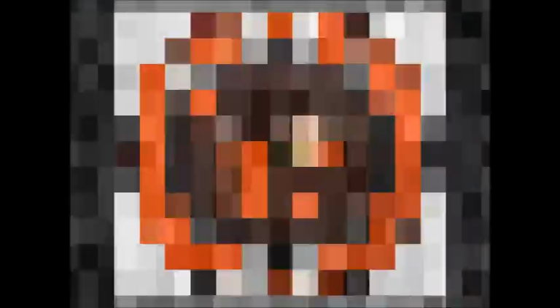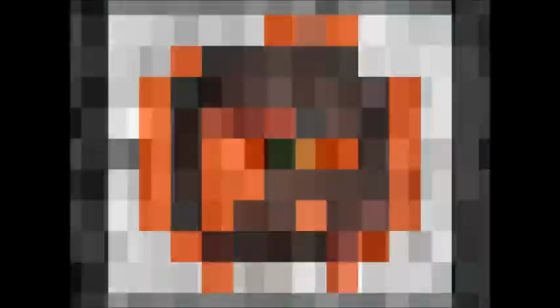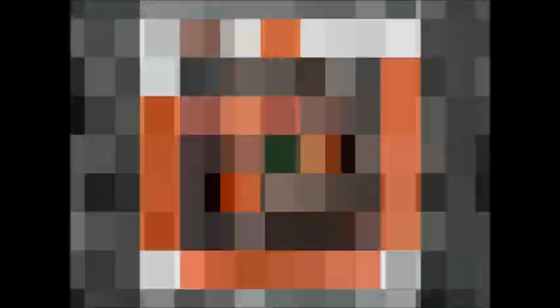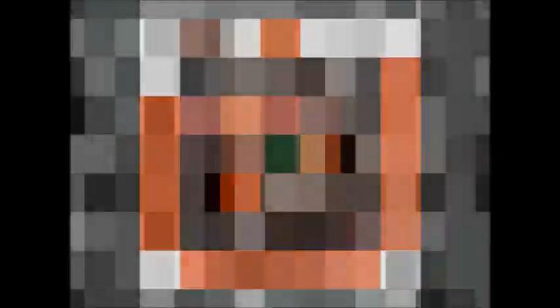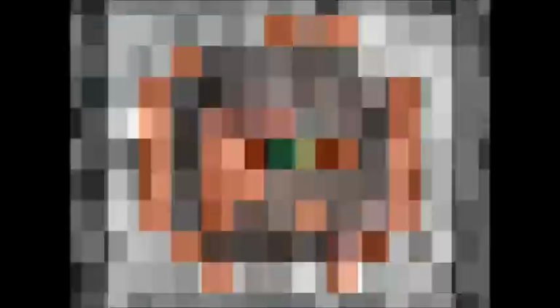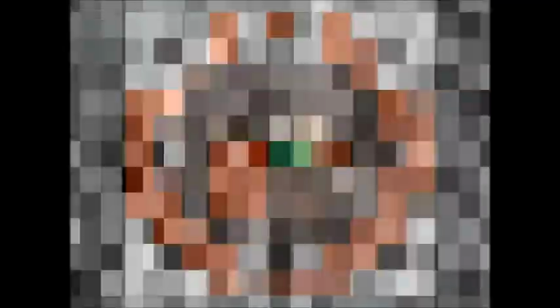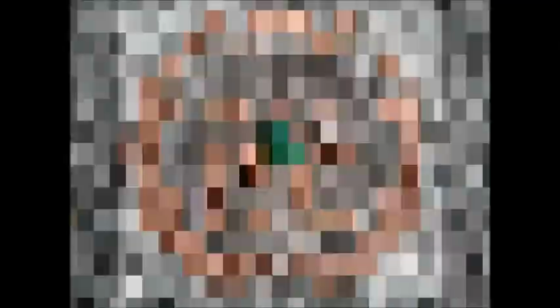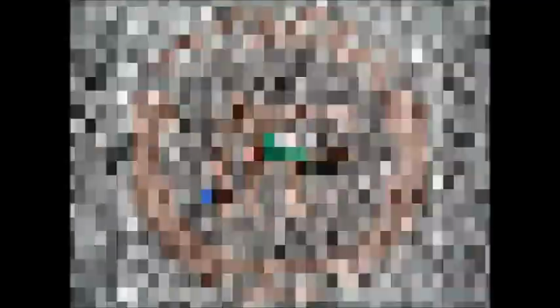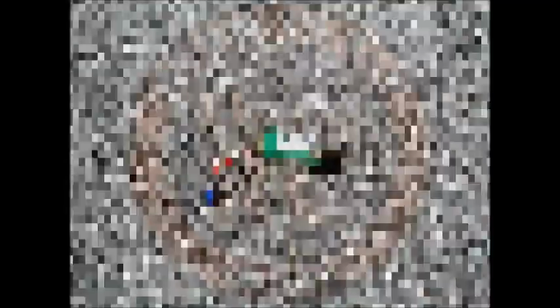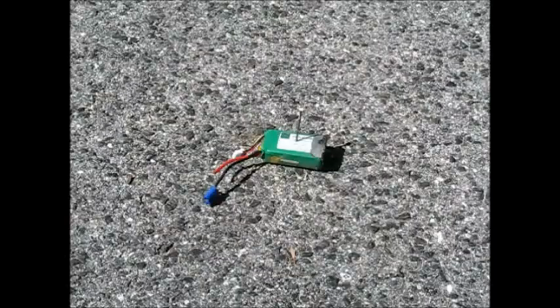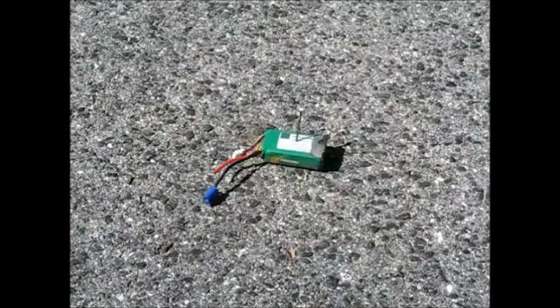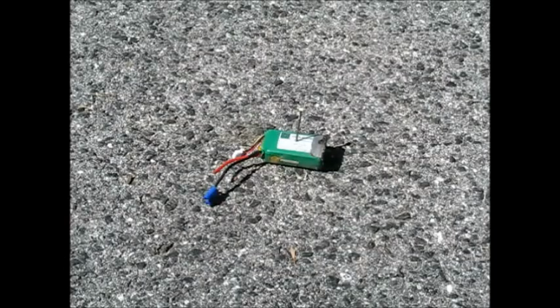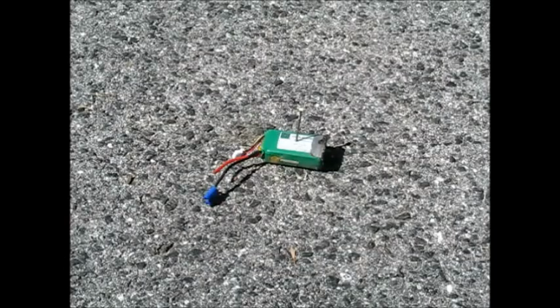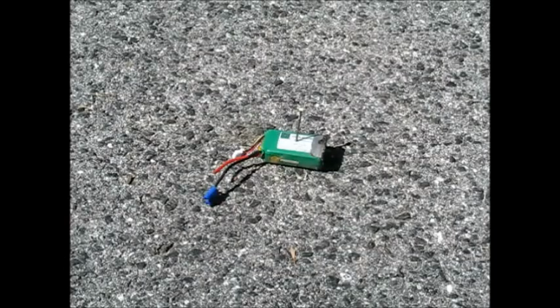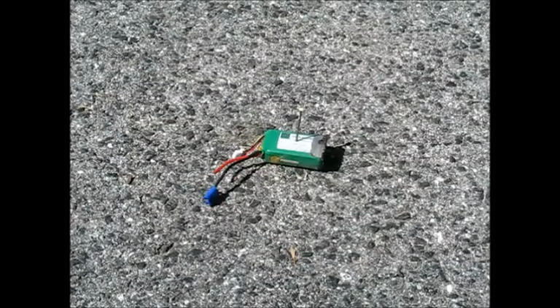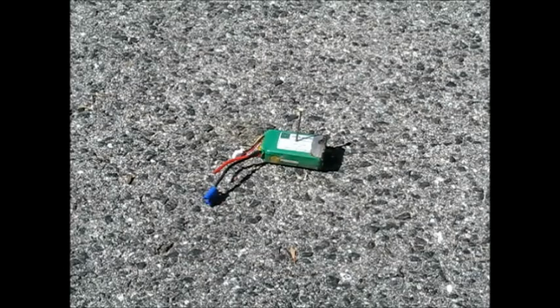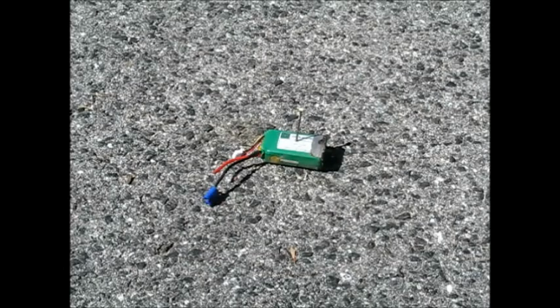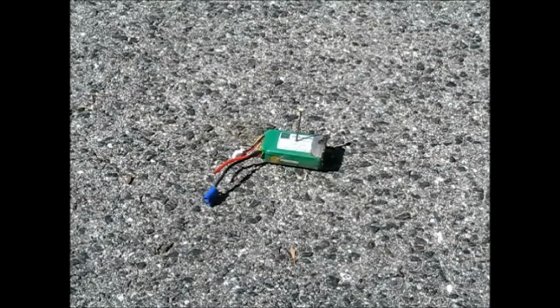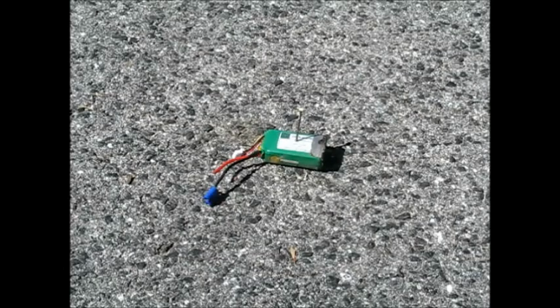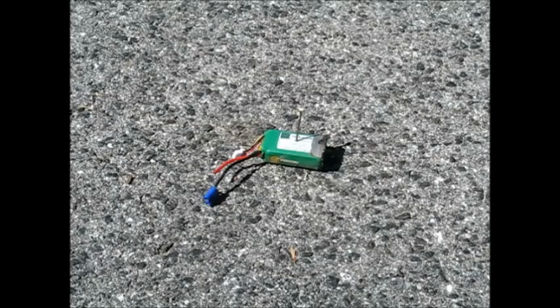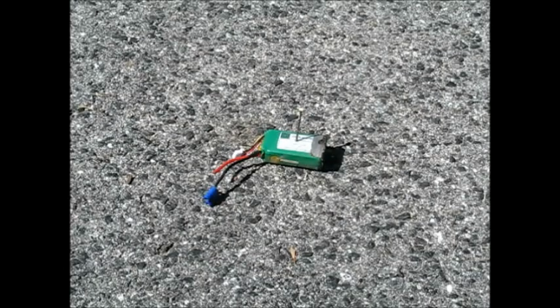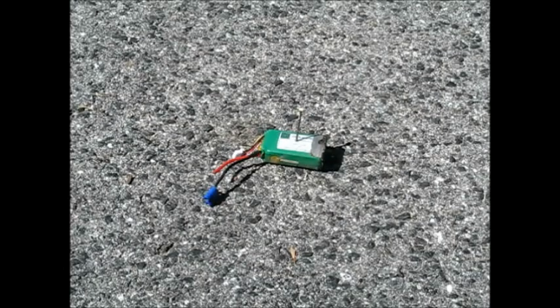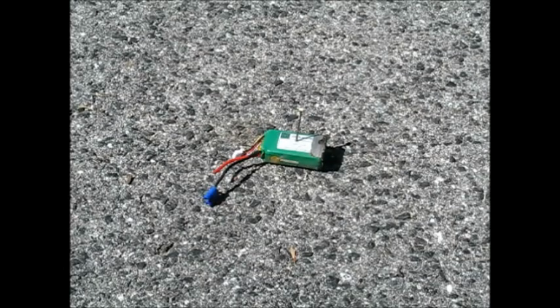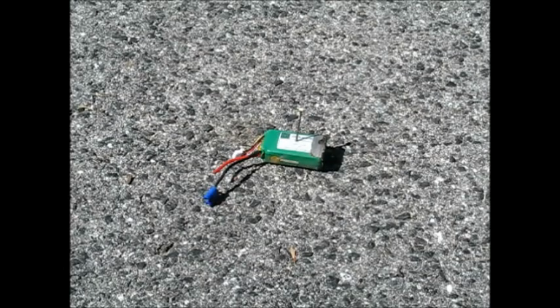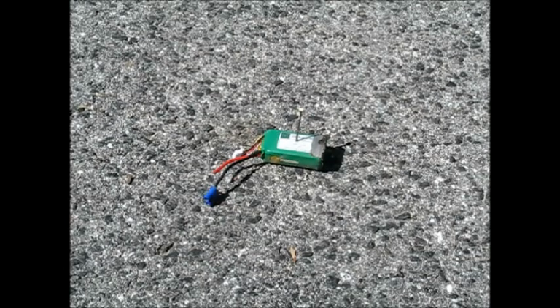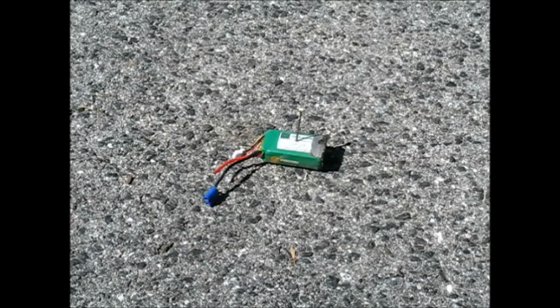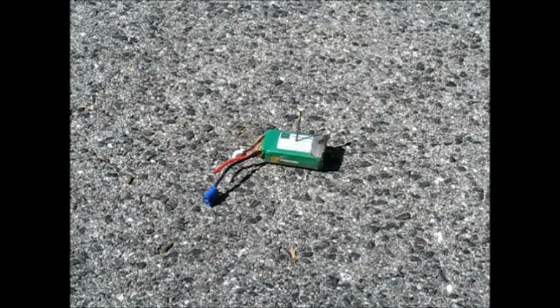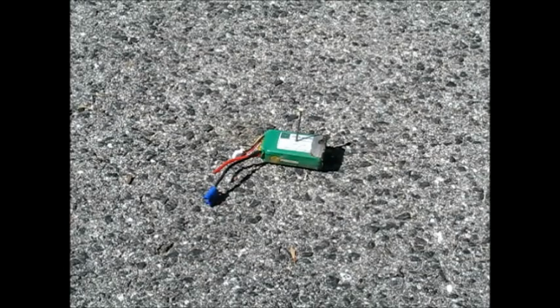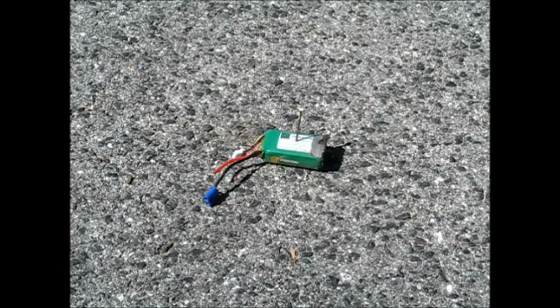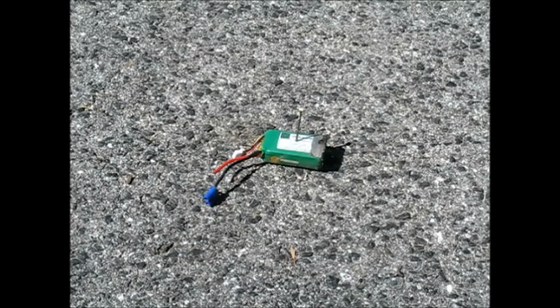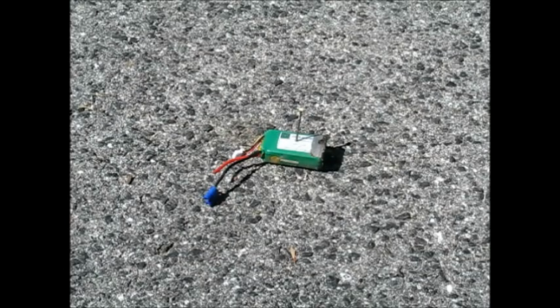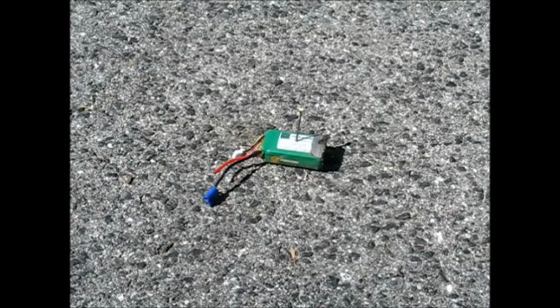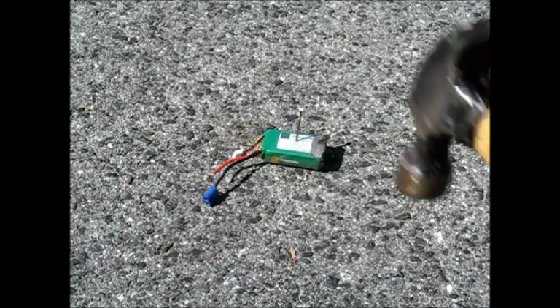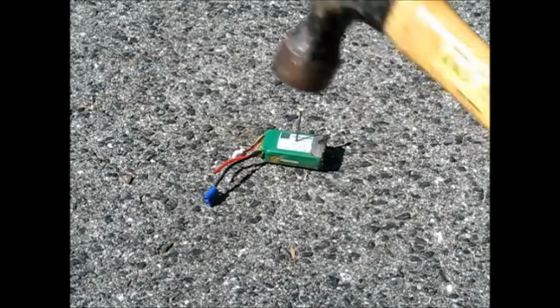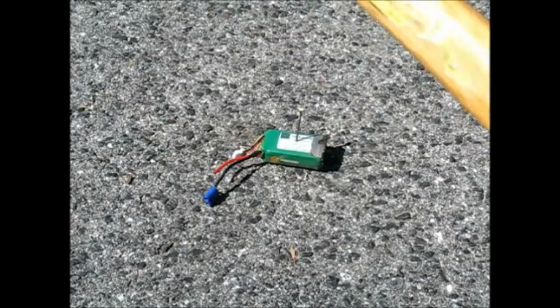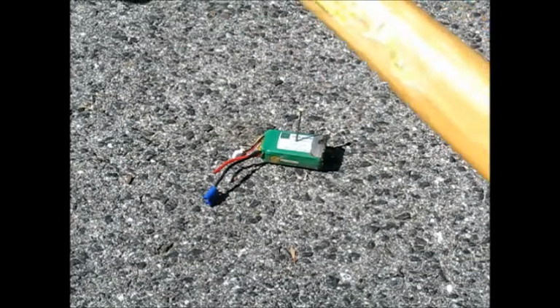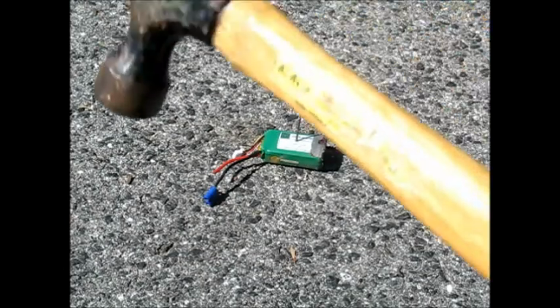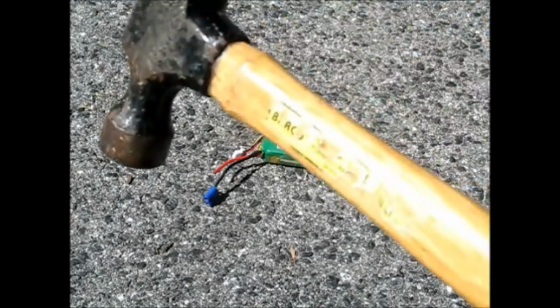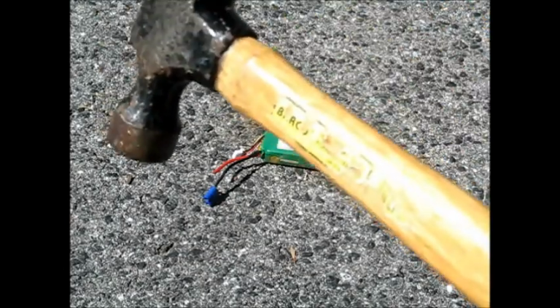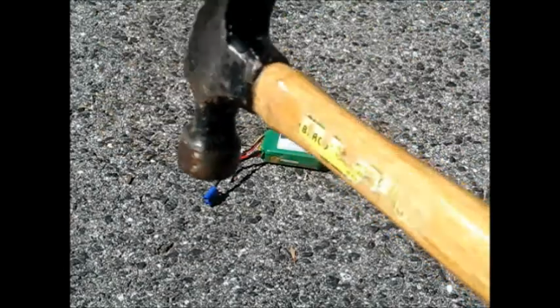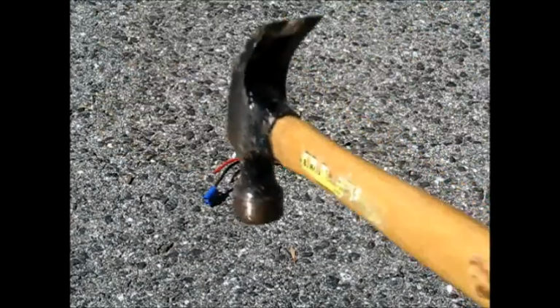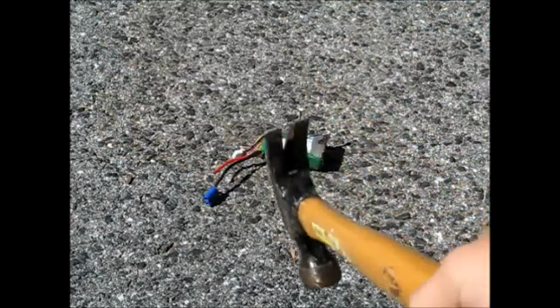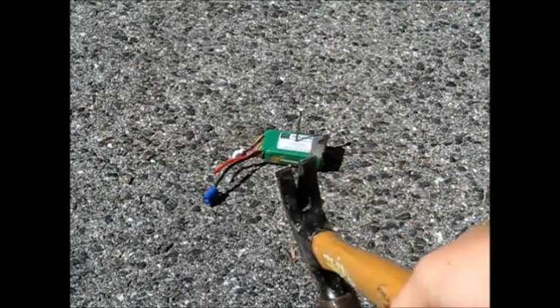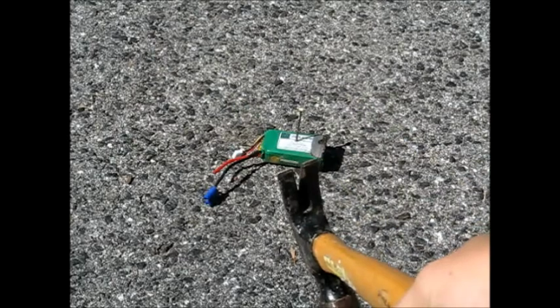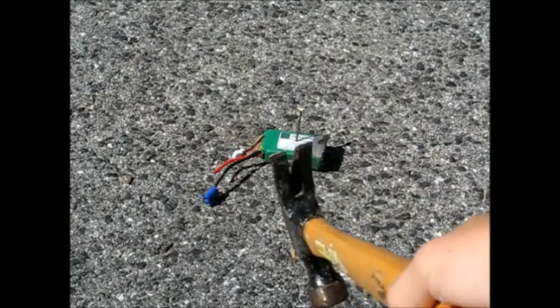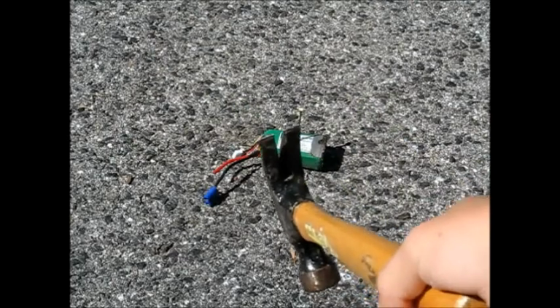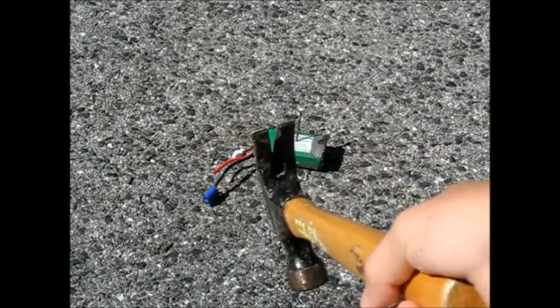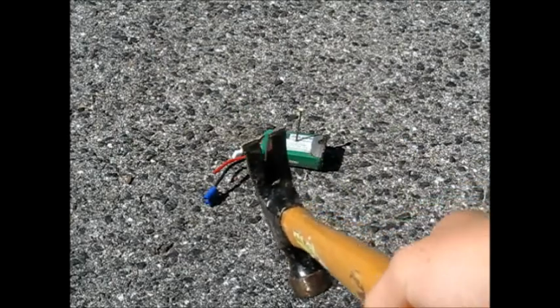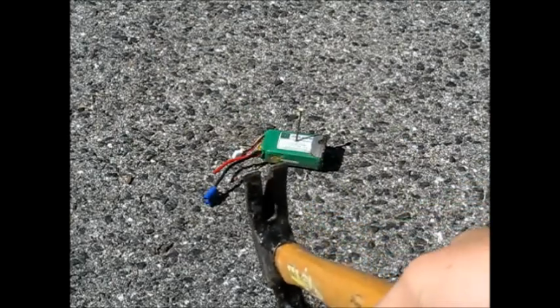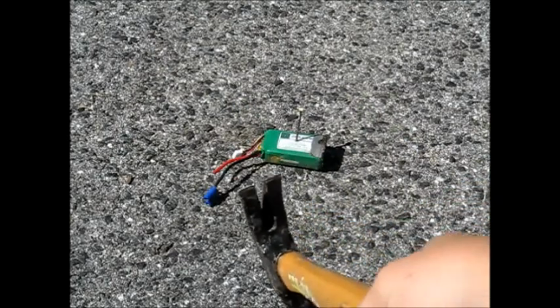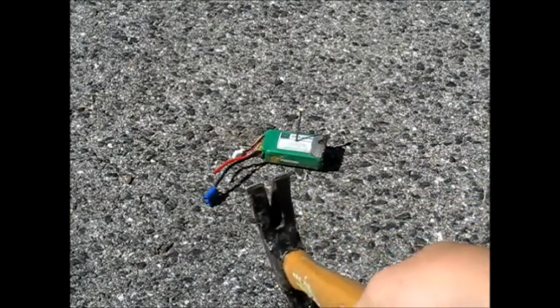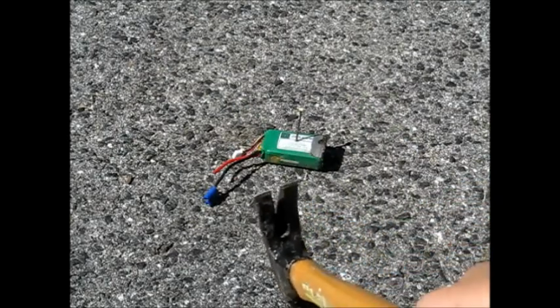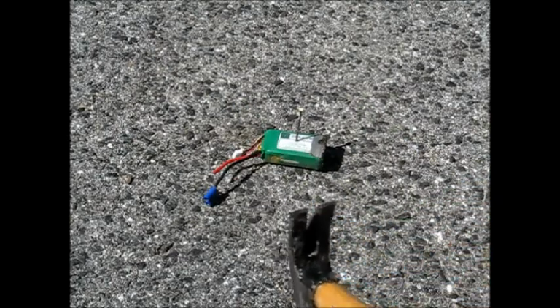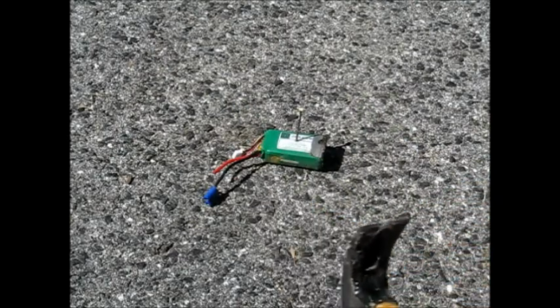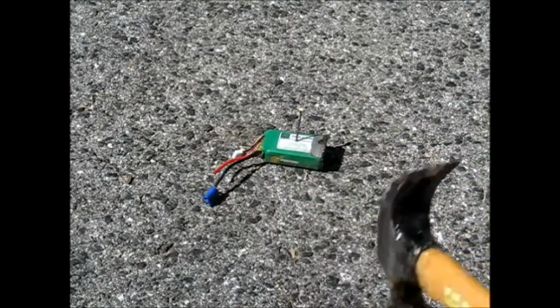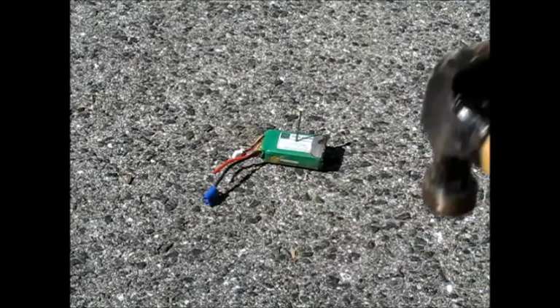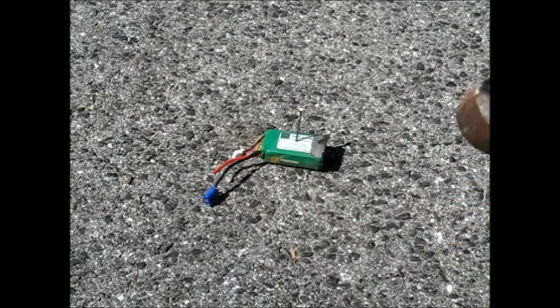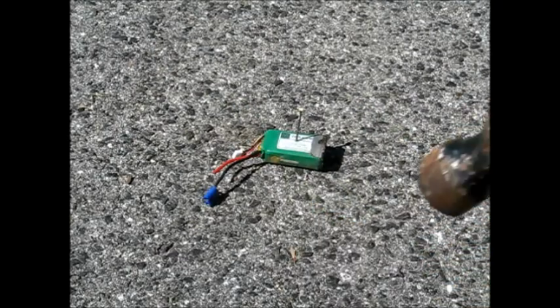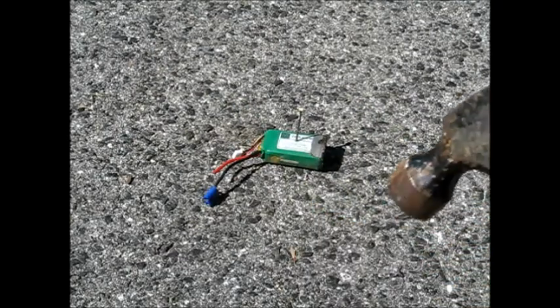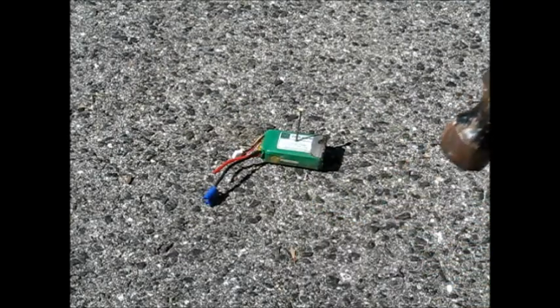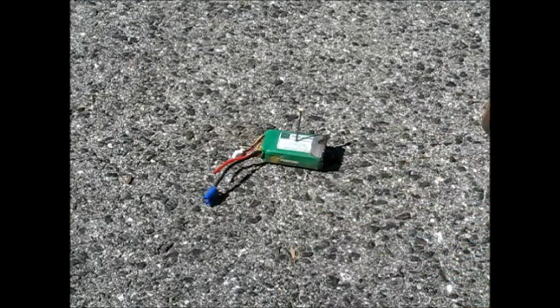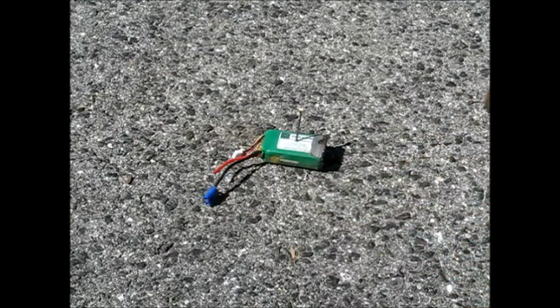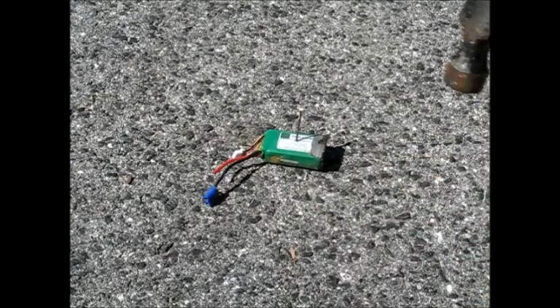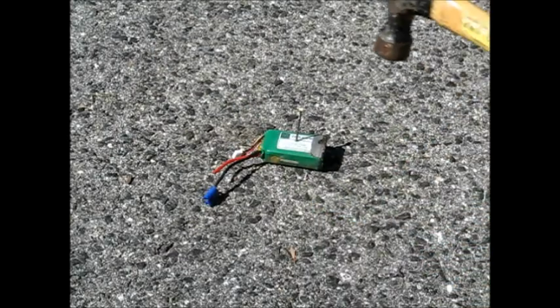Hey everybody, welcome back to Playing RC. Today we're going to be blowing up a lipo. We've got a hammer, a nail, and a lipo — here we go.